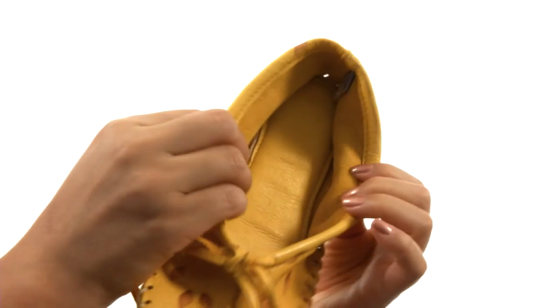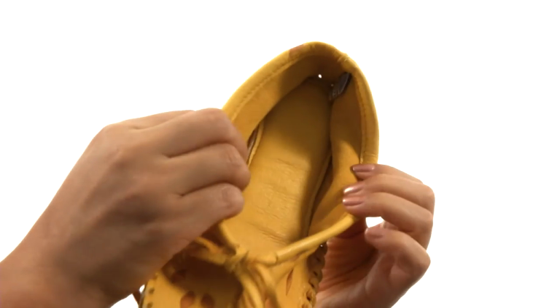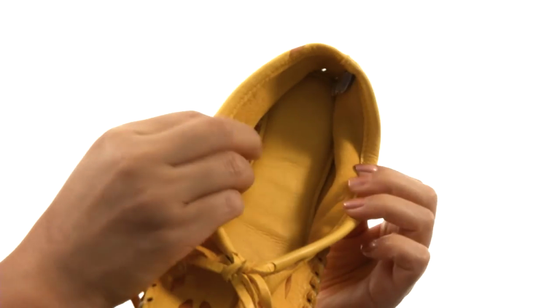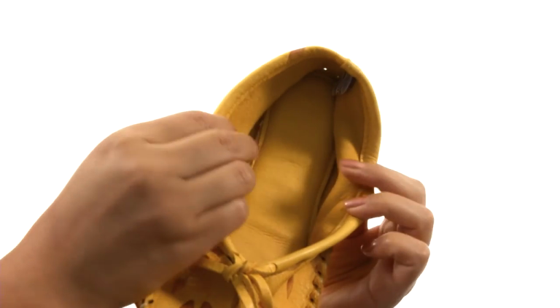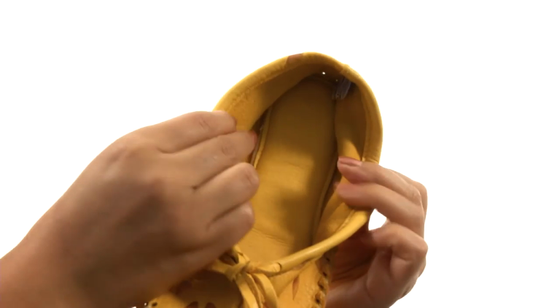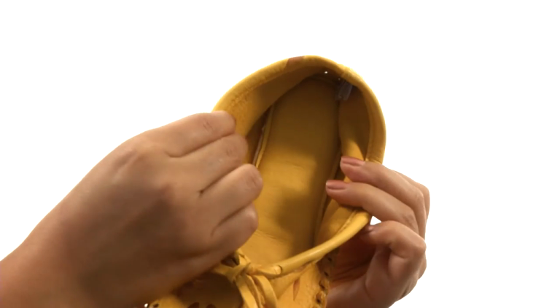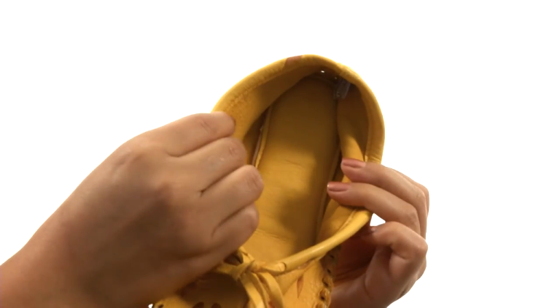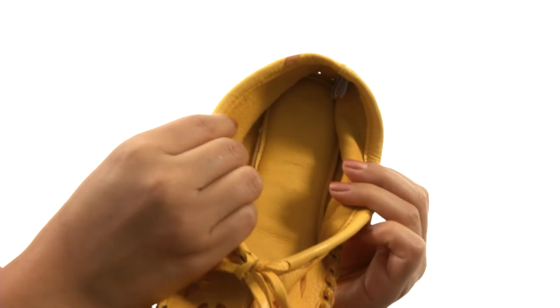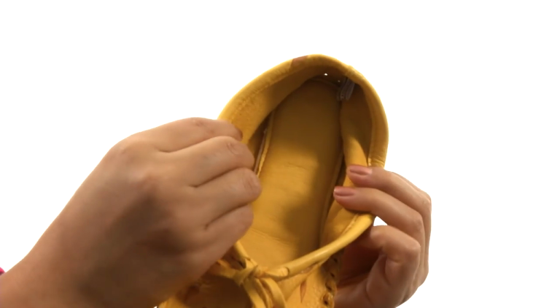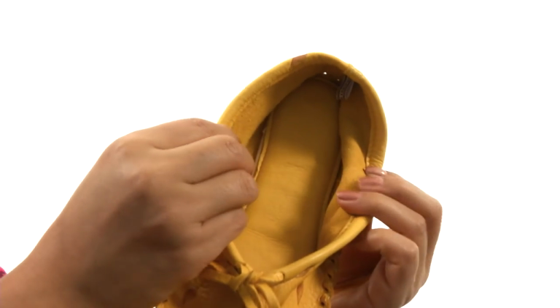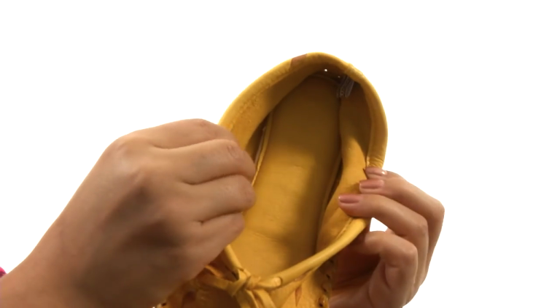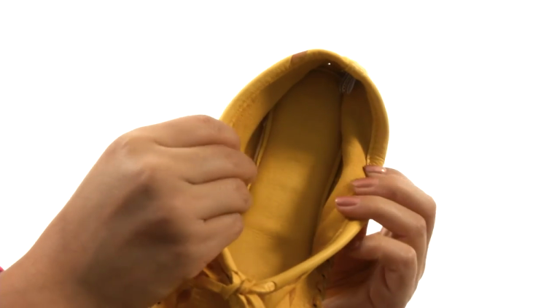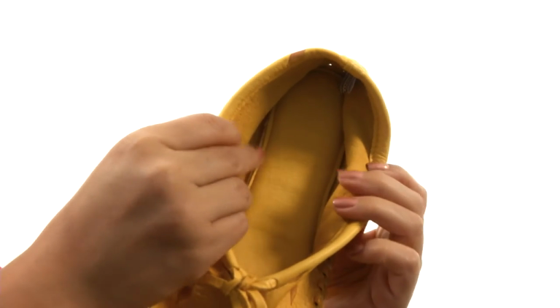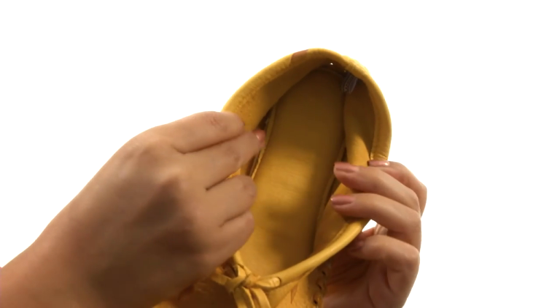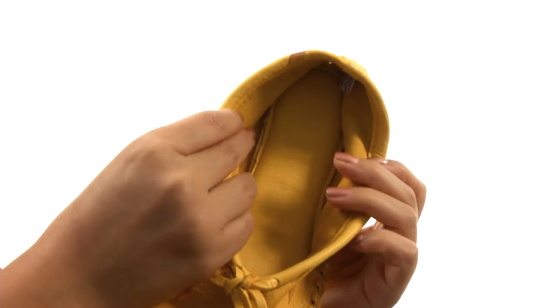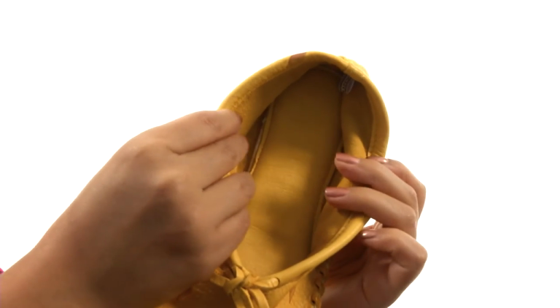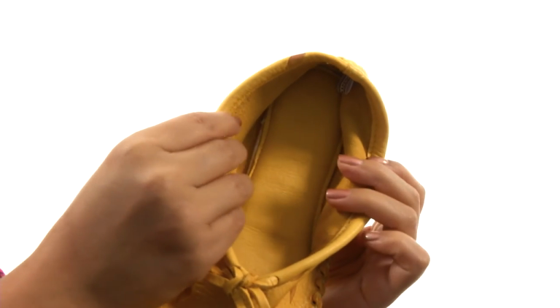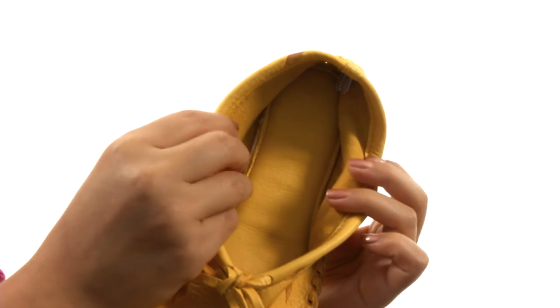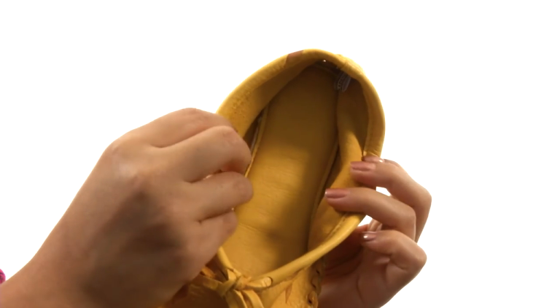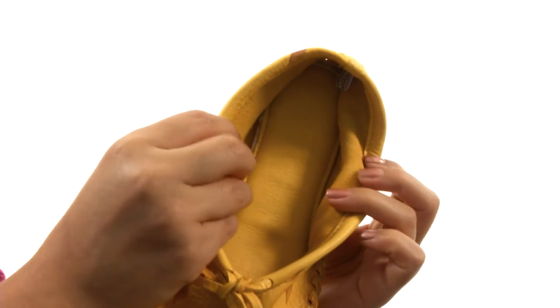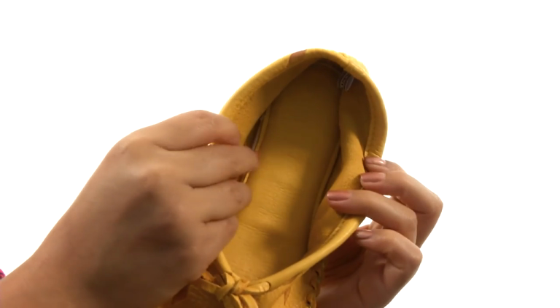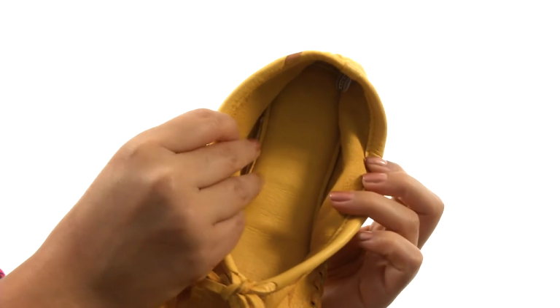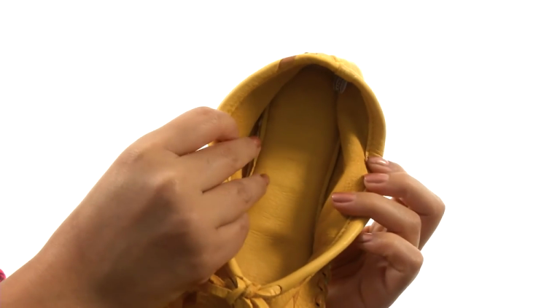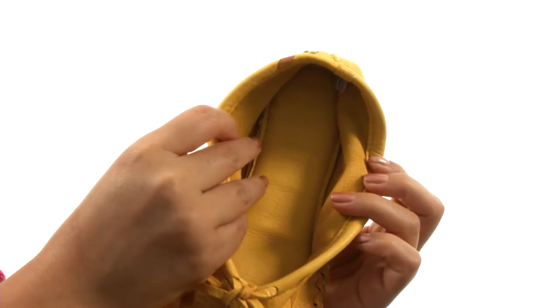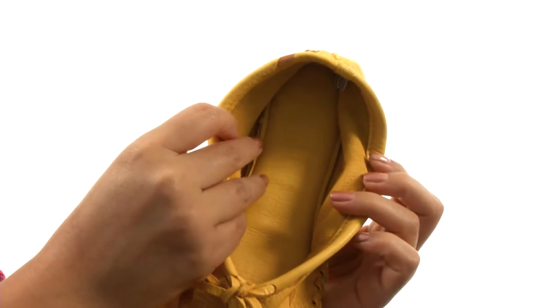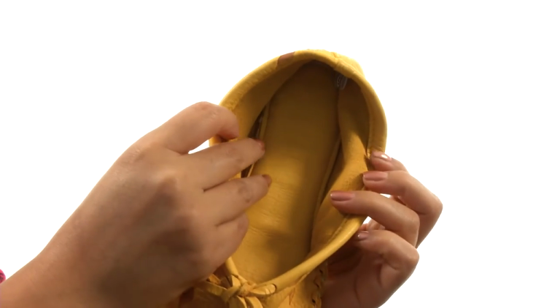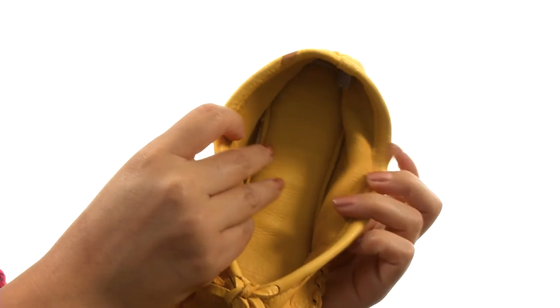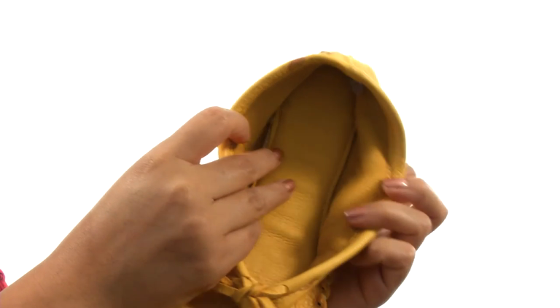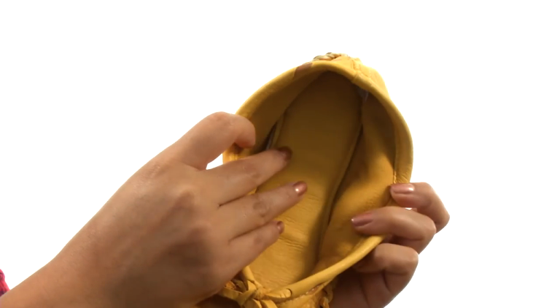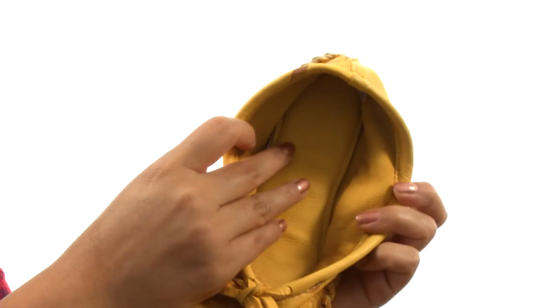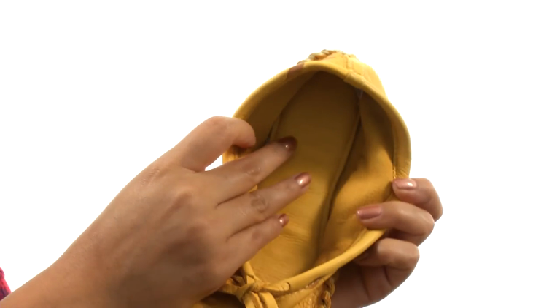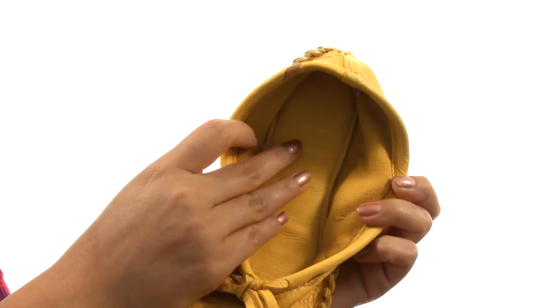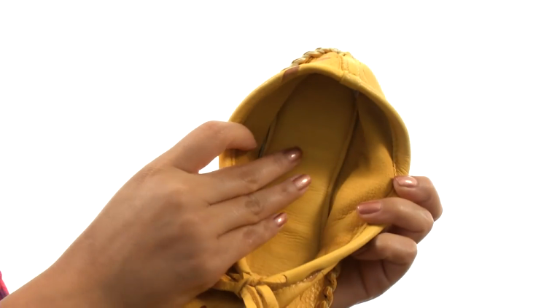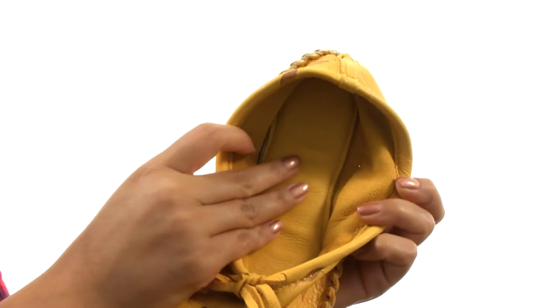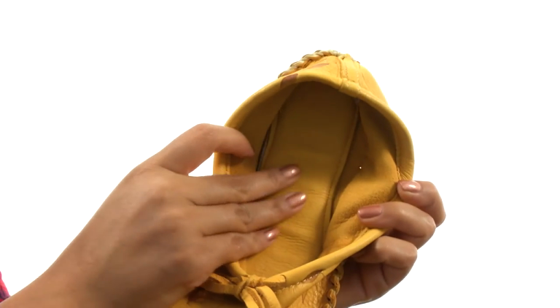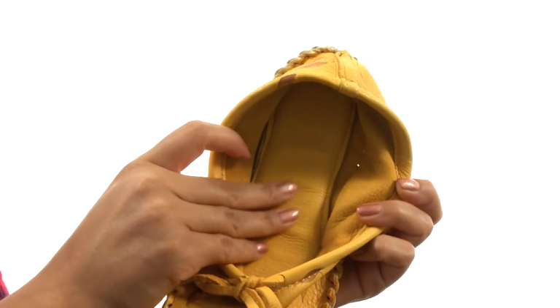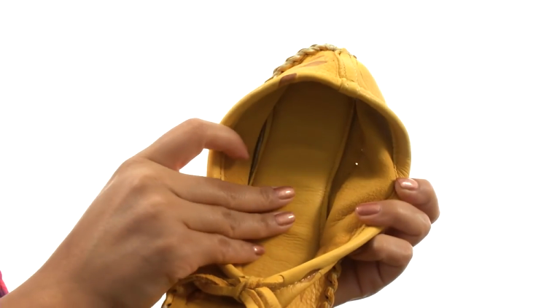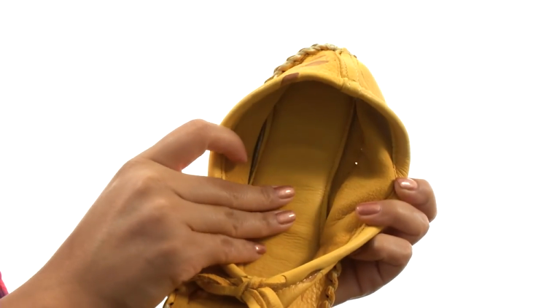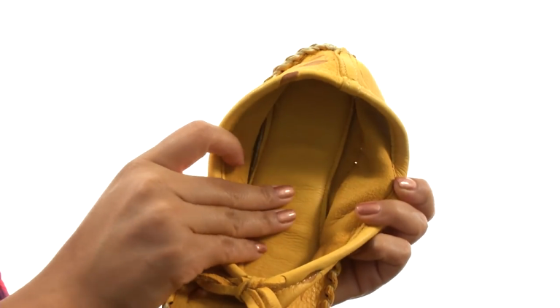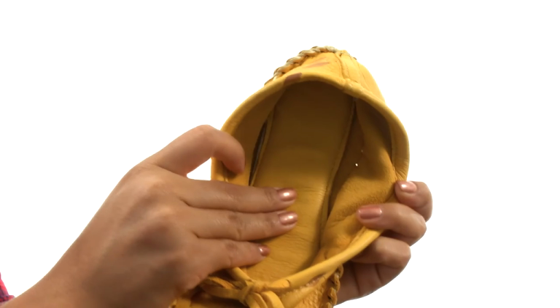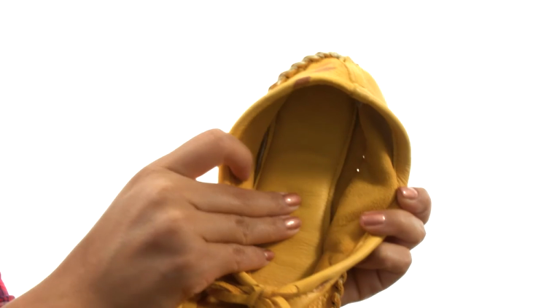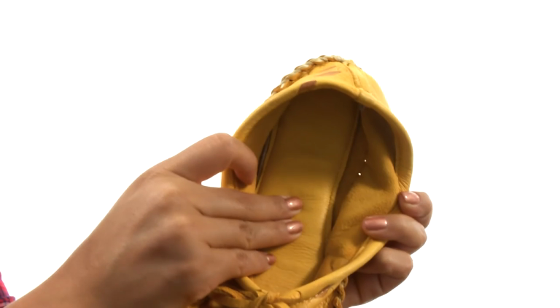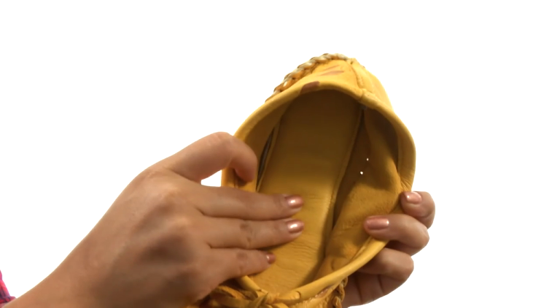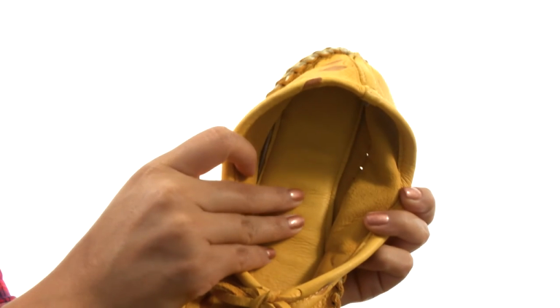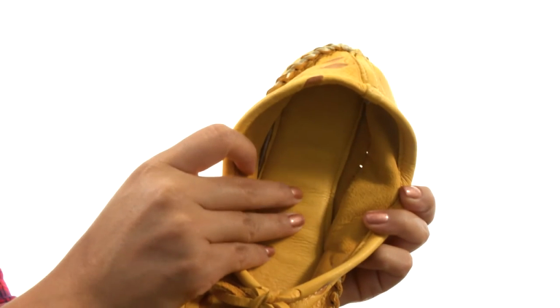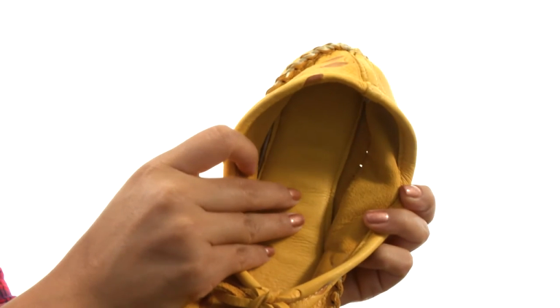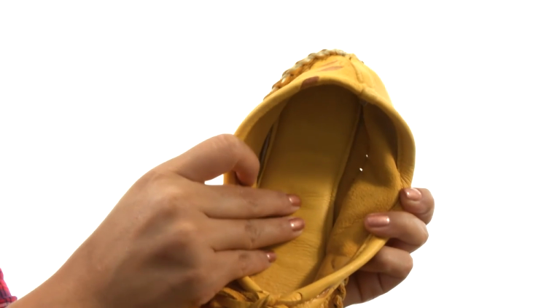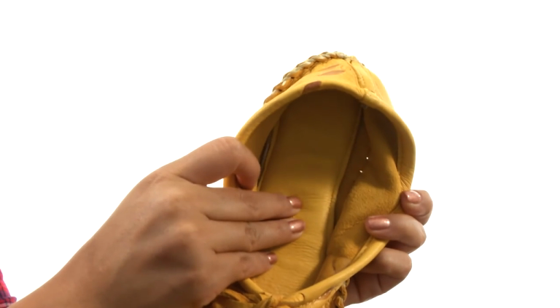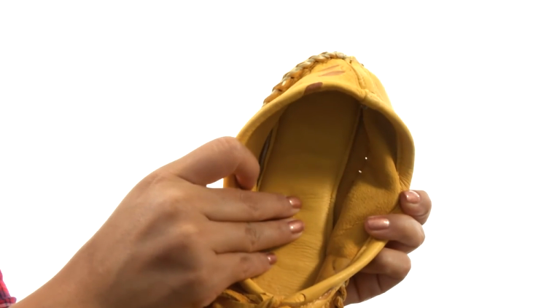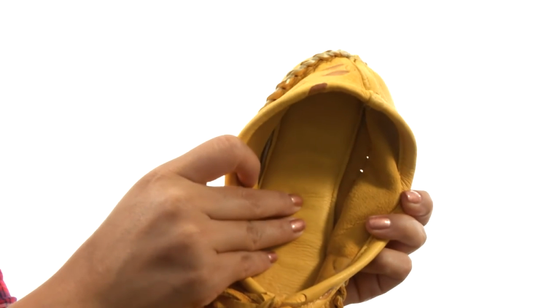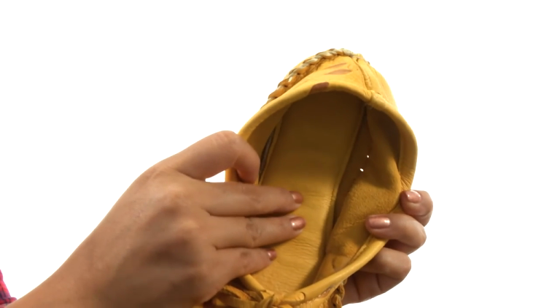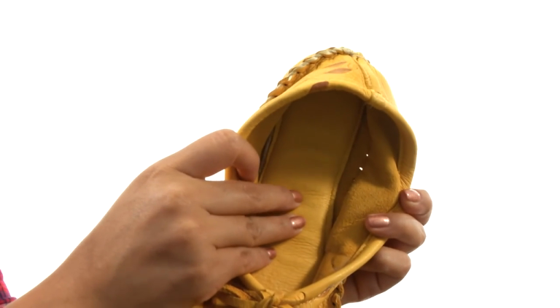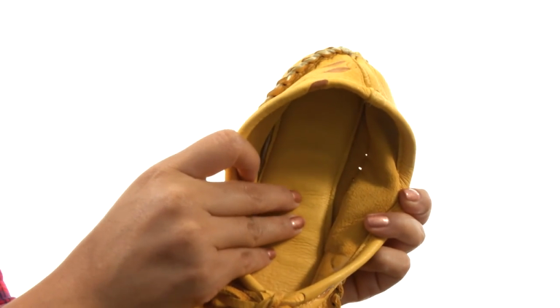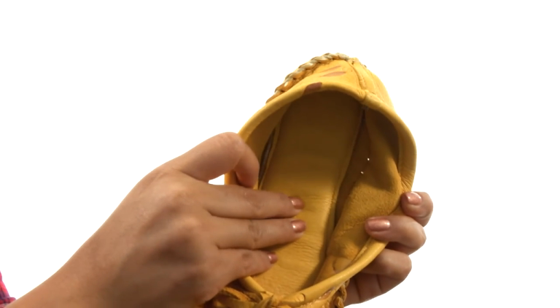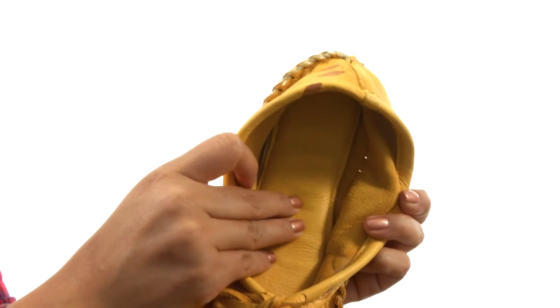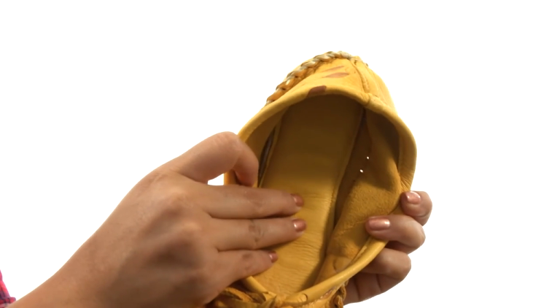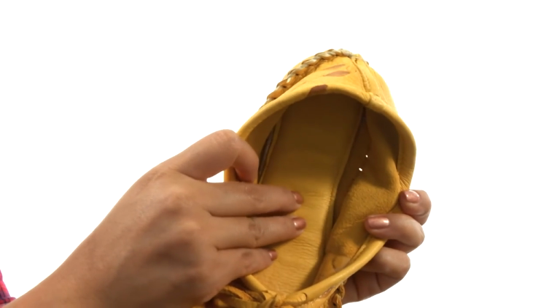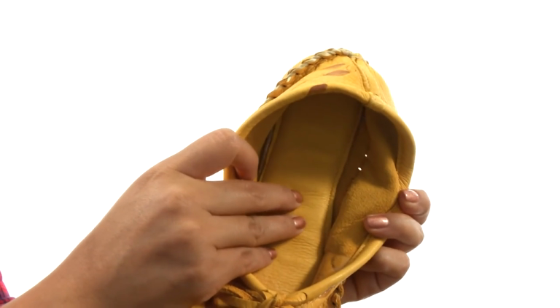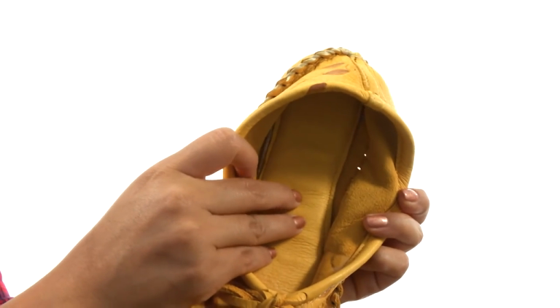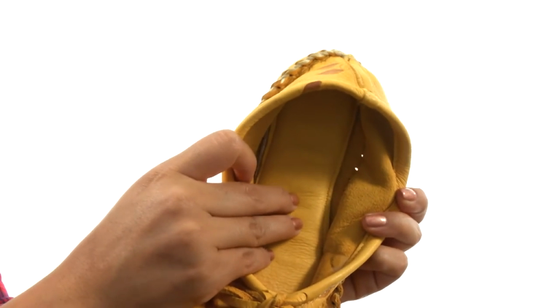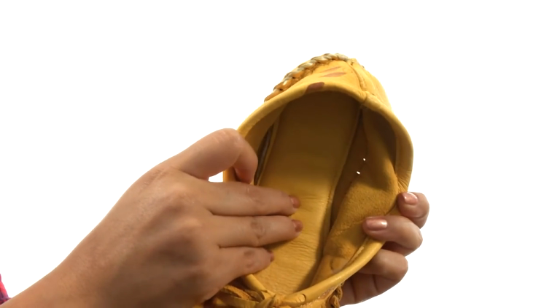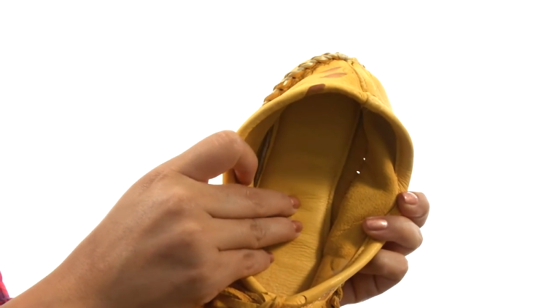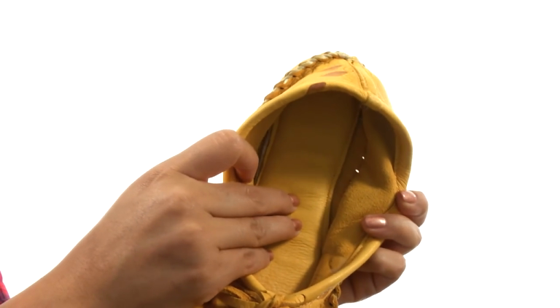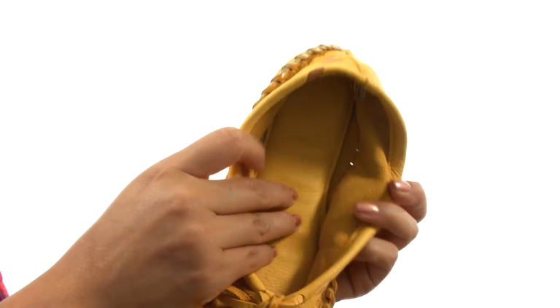On the inside, there's soft leather linings for a great next-to-skin feel. There's also a squishy footbed that will provide comfort and support.